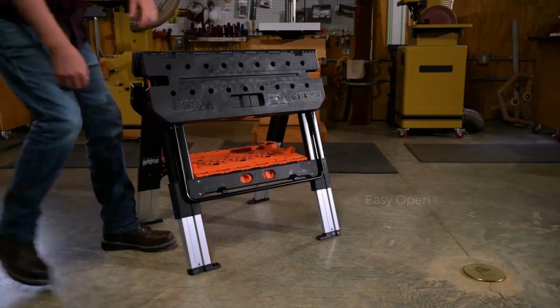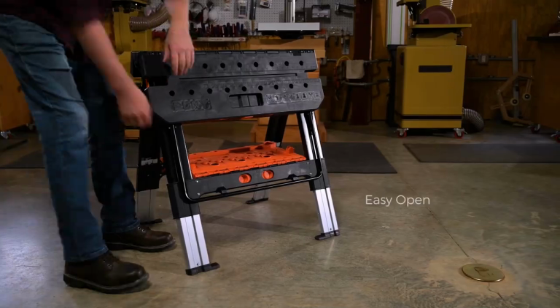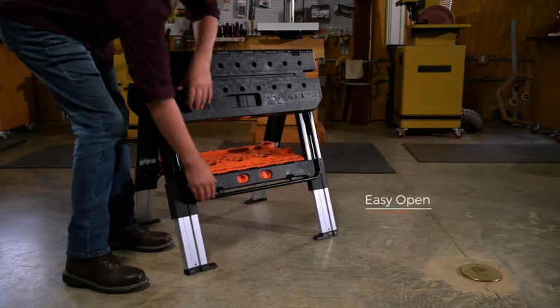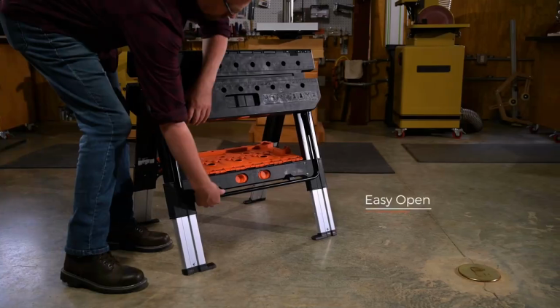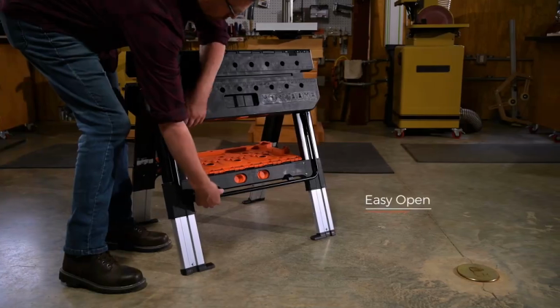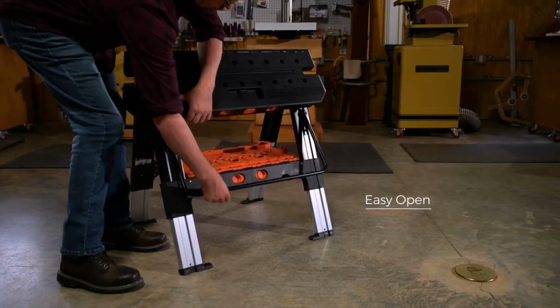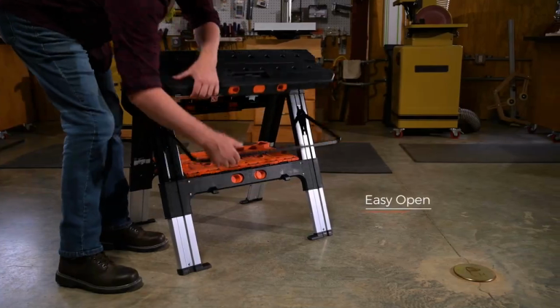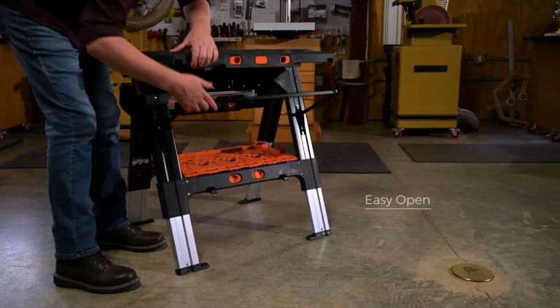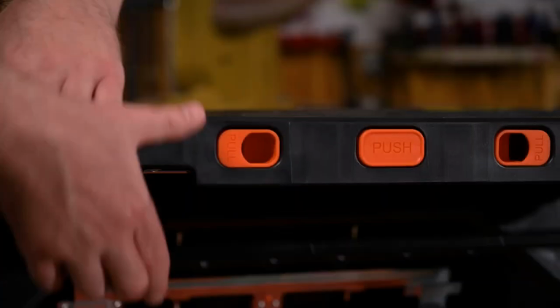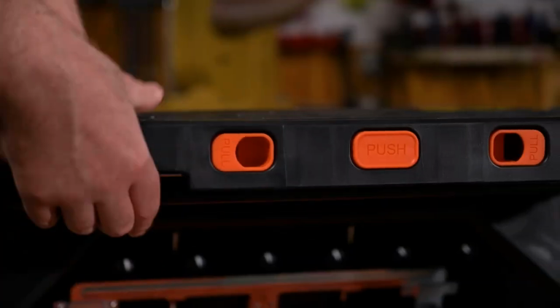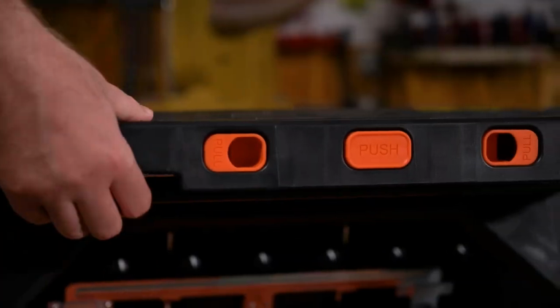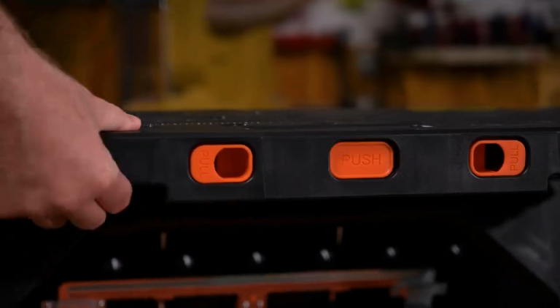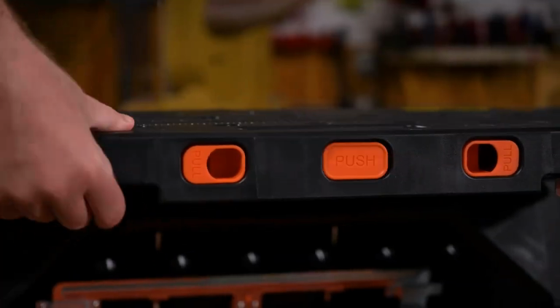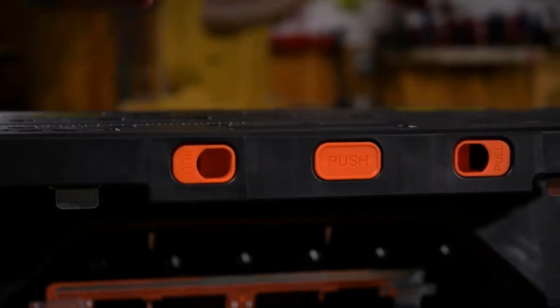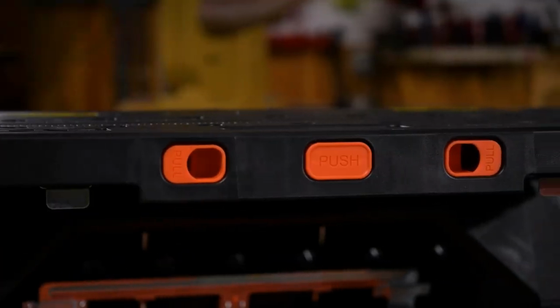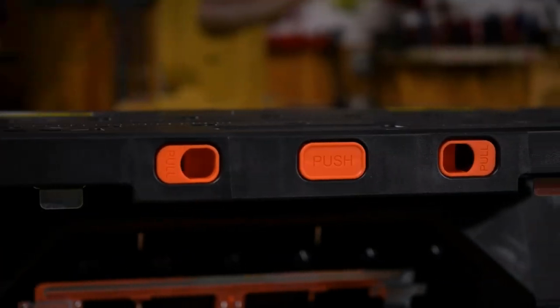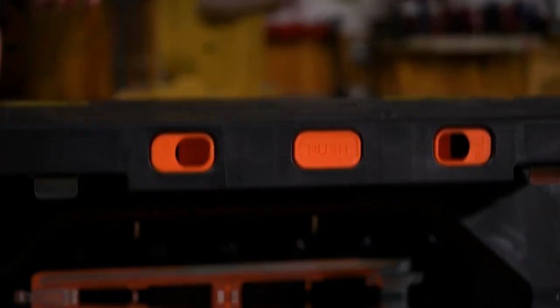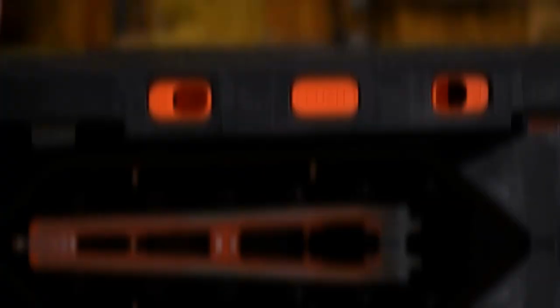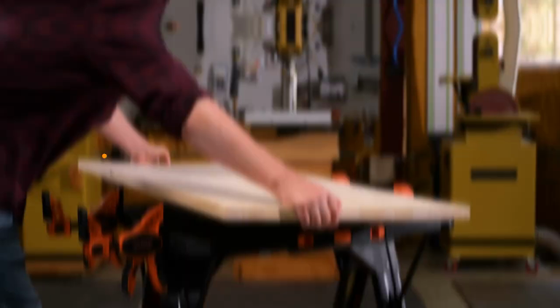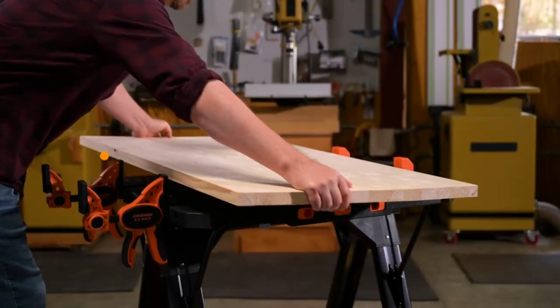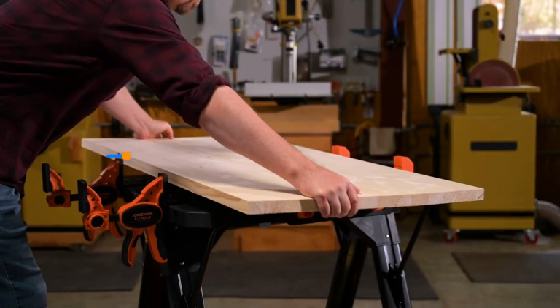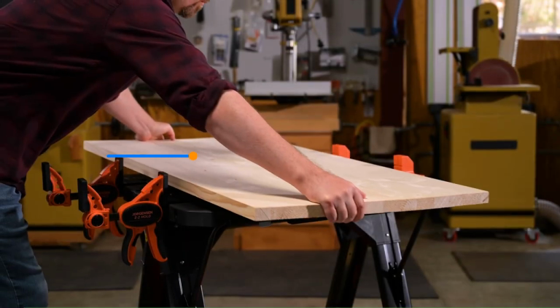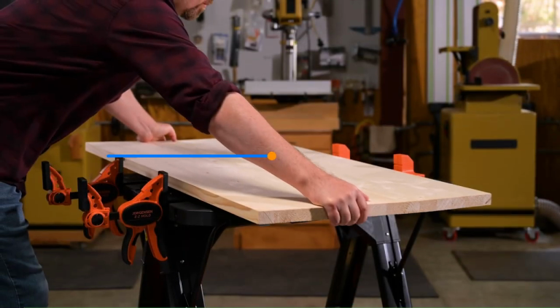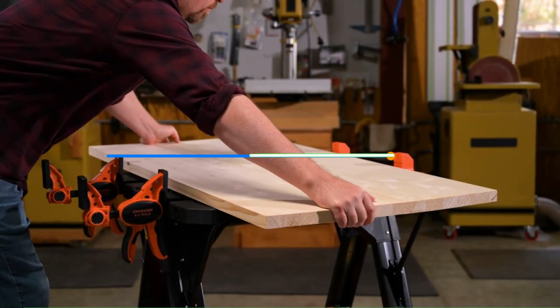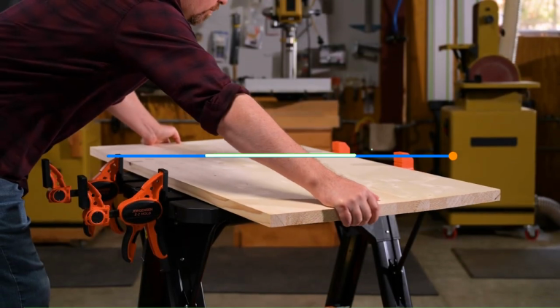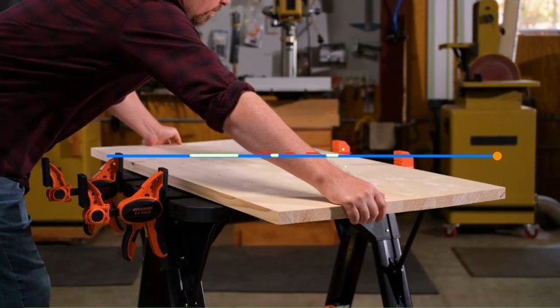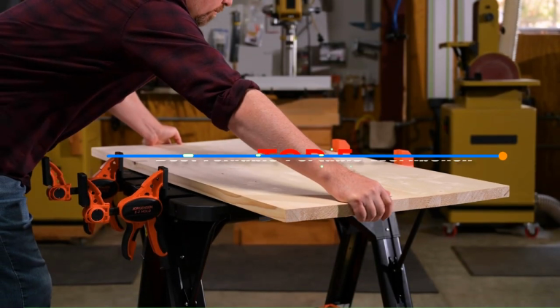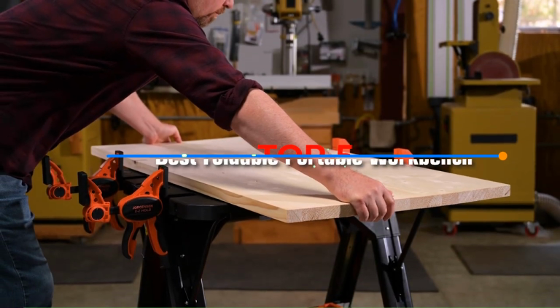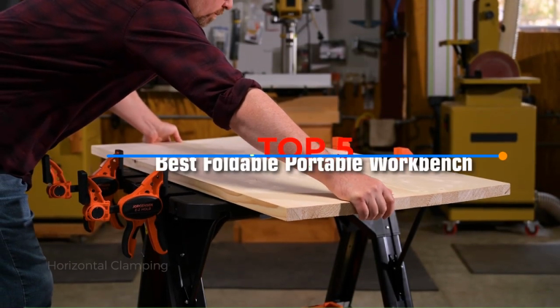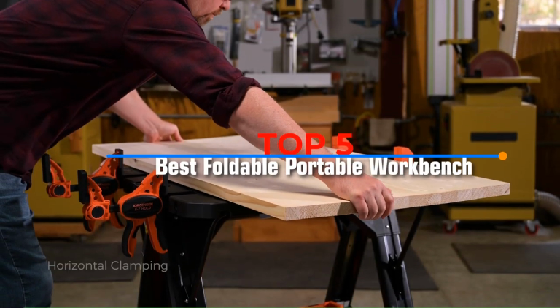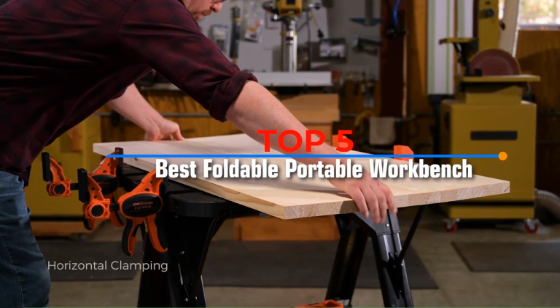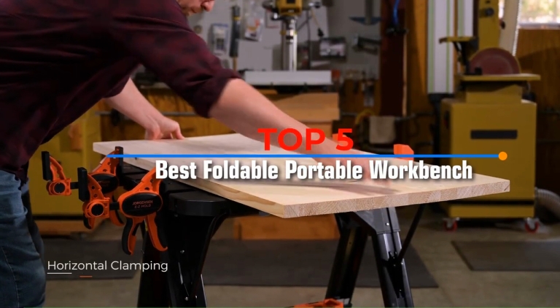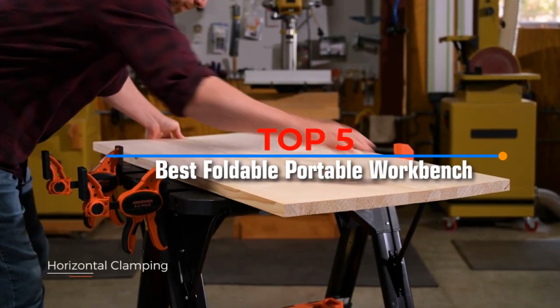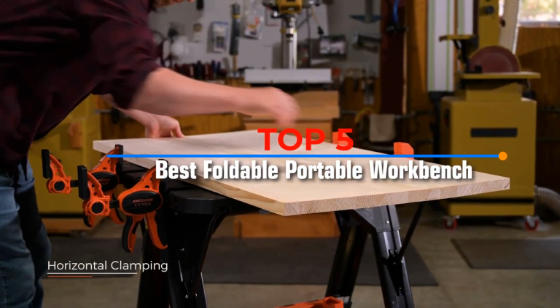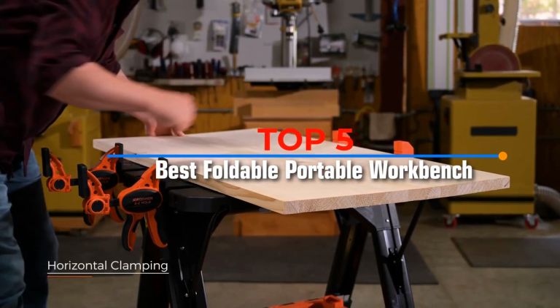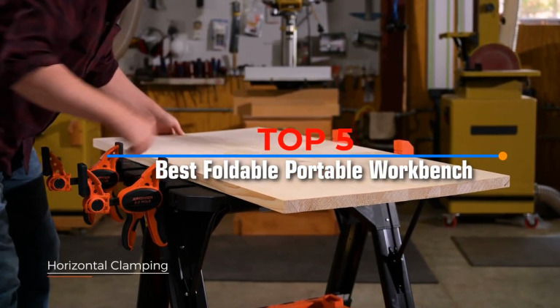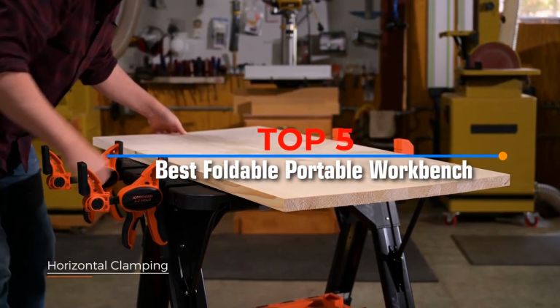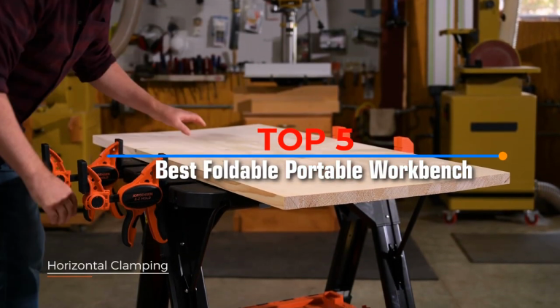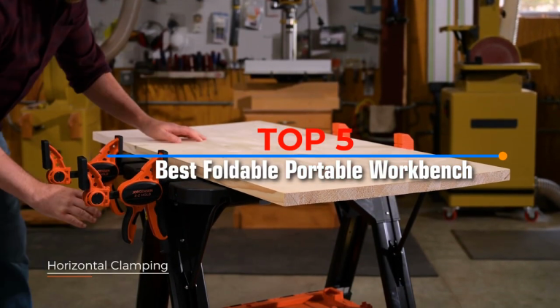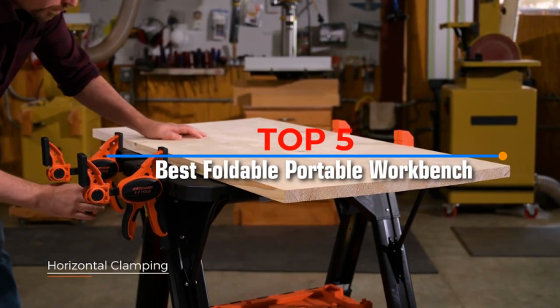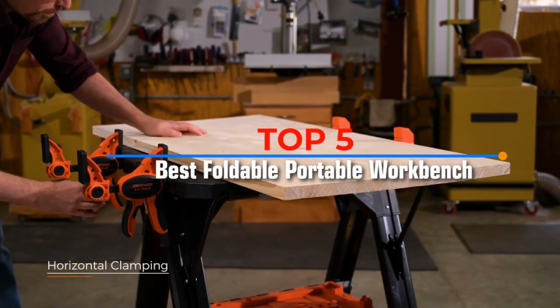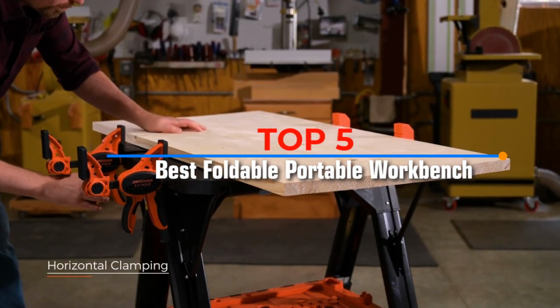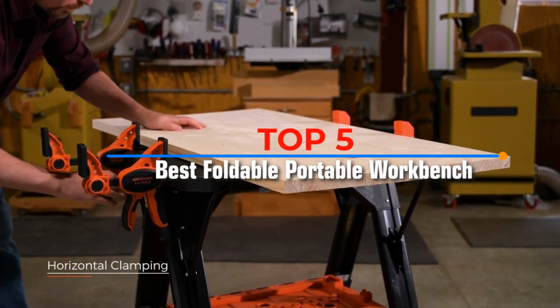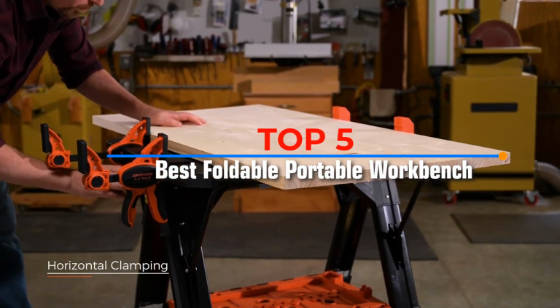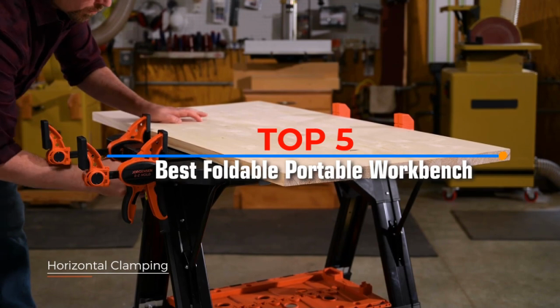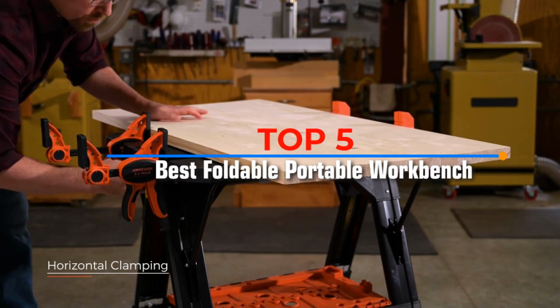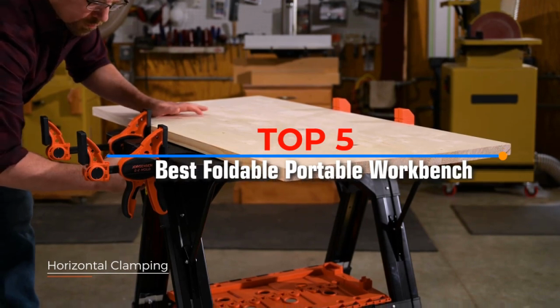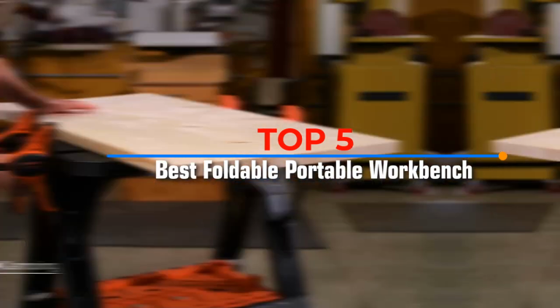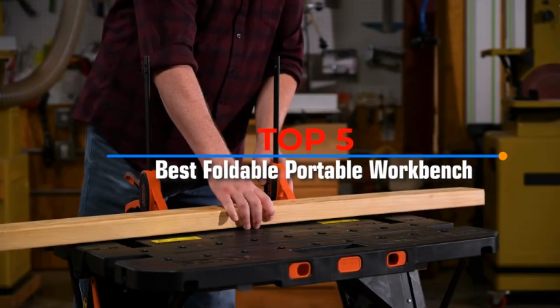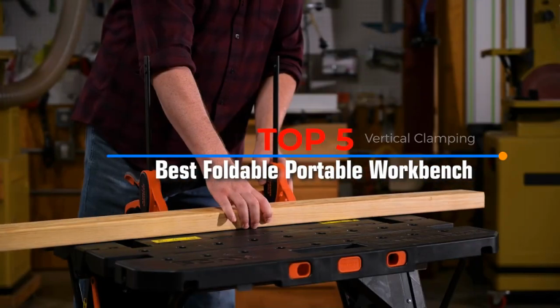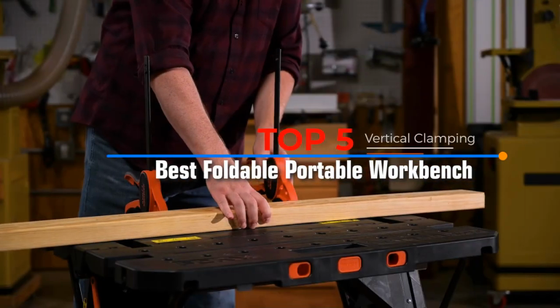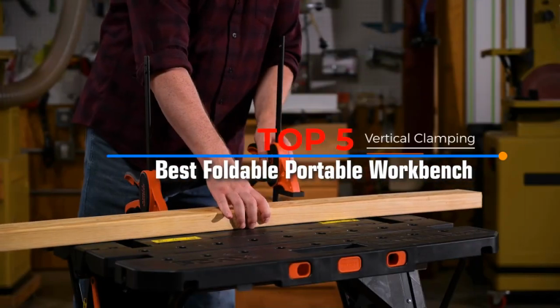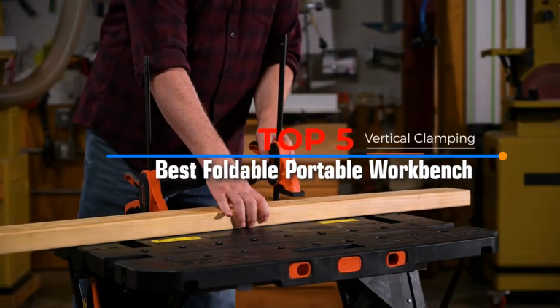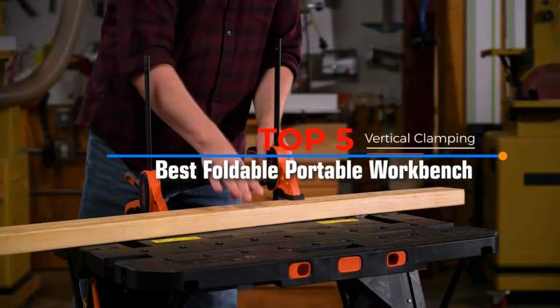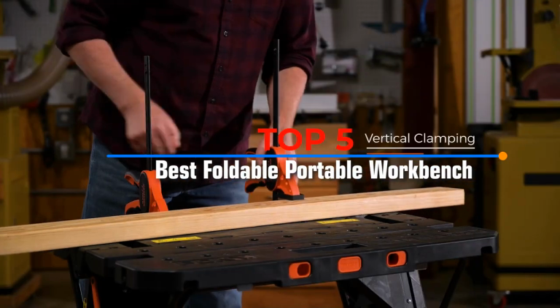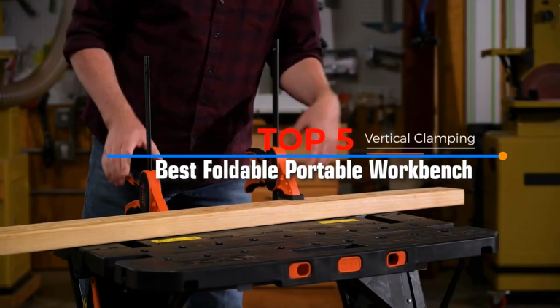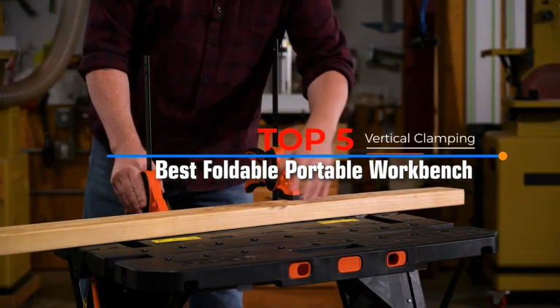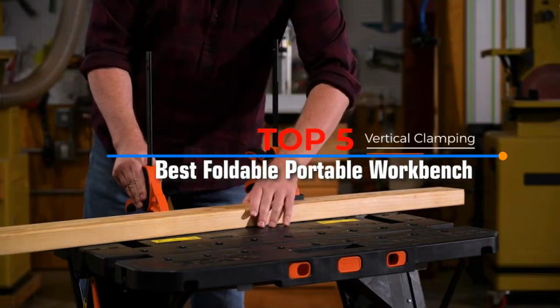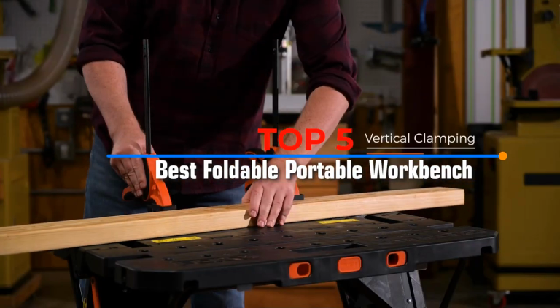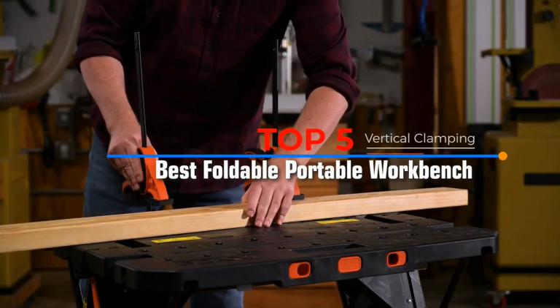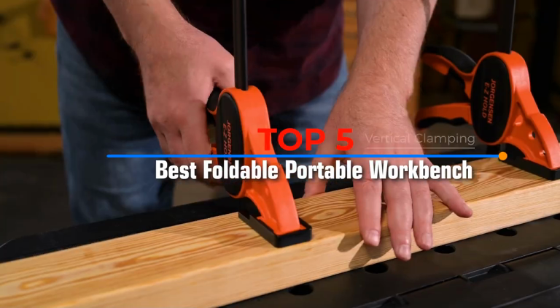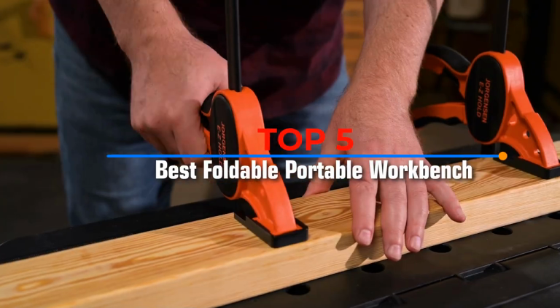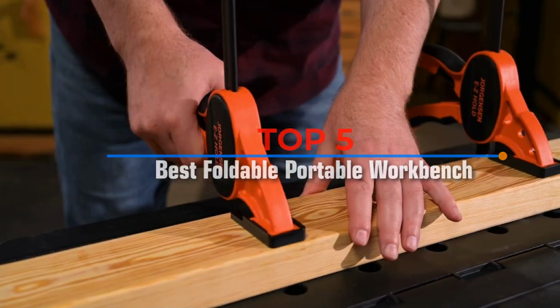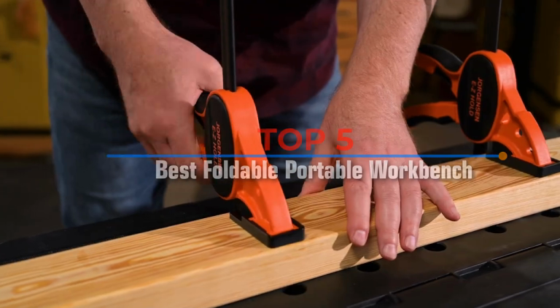Hello viewers, in this video I will be presenting a review of the top 5 best foldable portable workbench. Without further ado, let's get started.